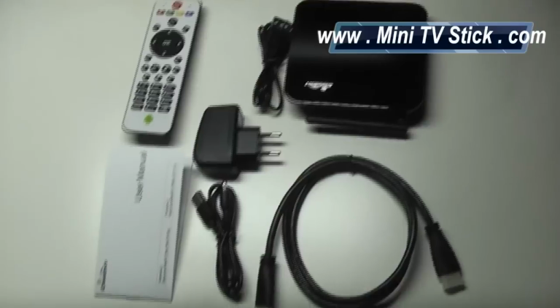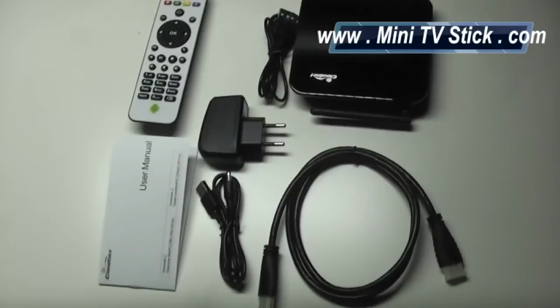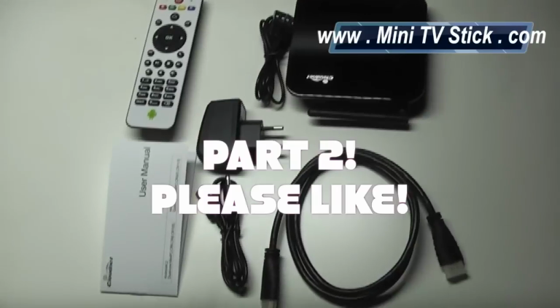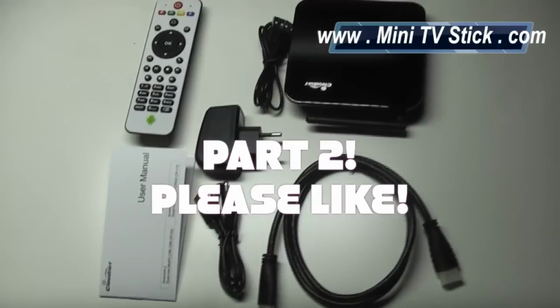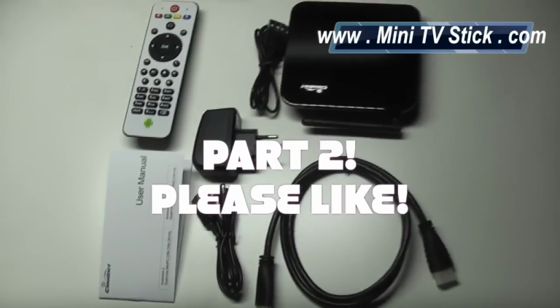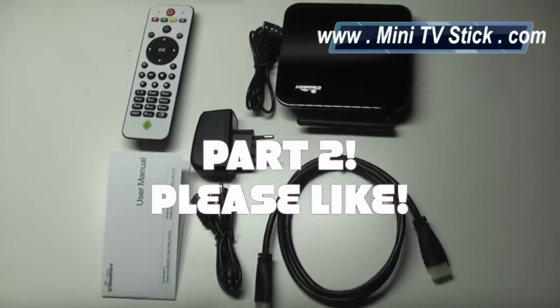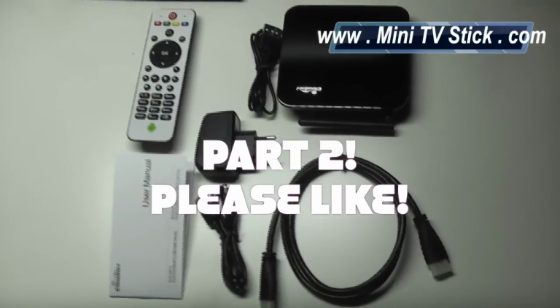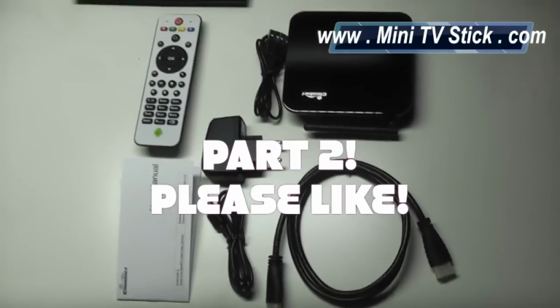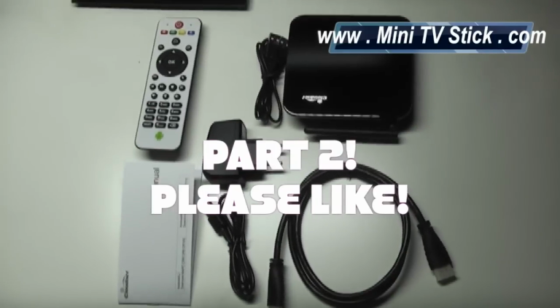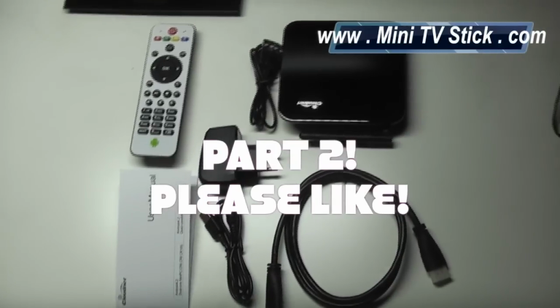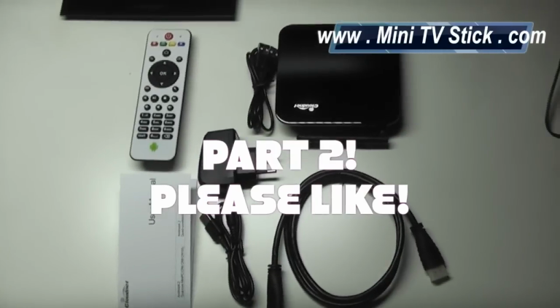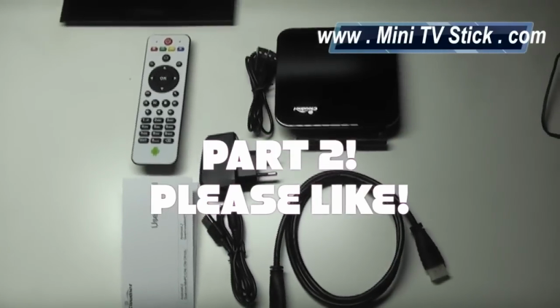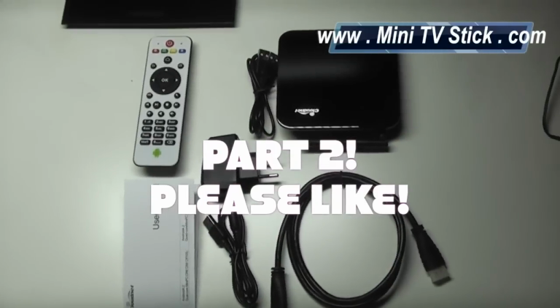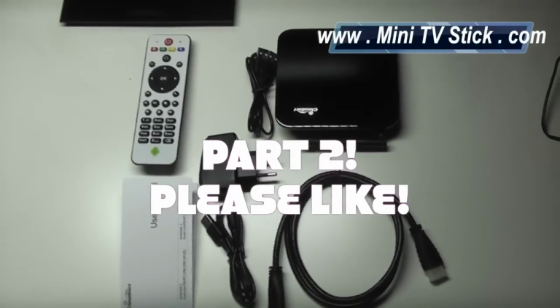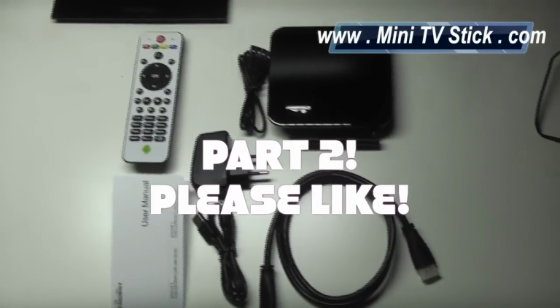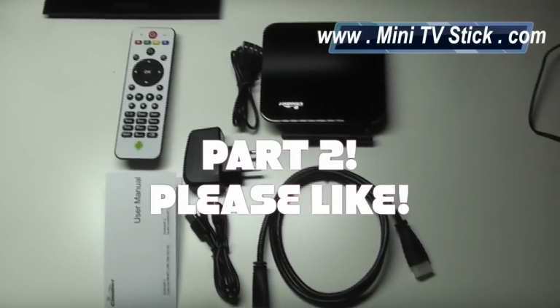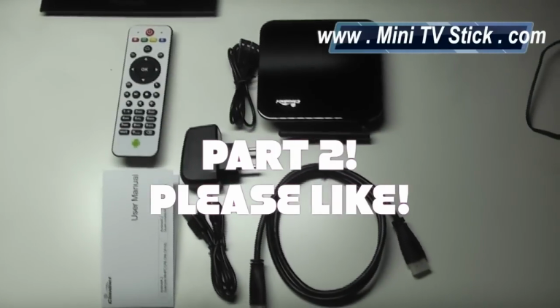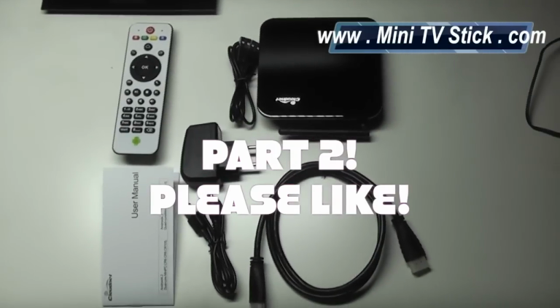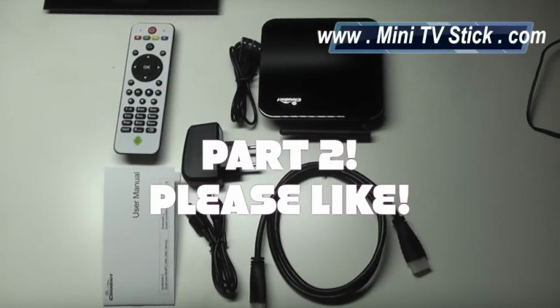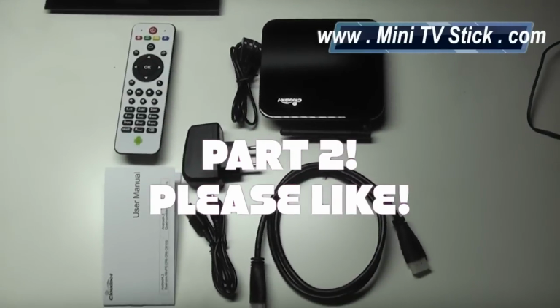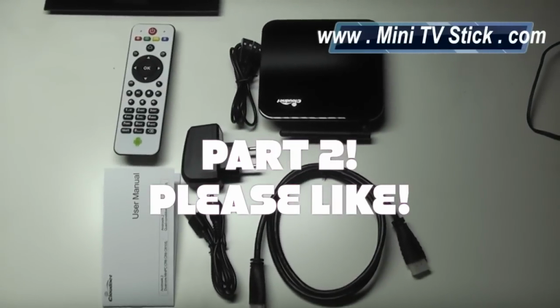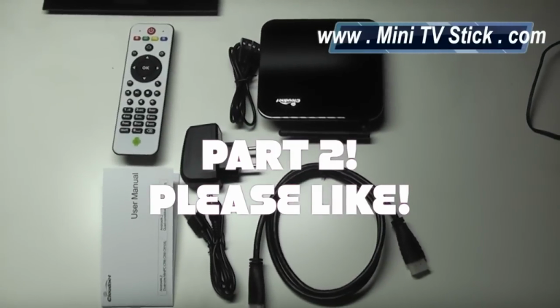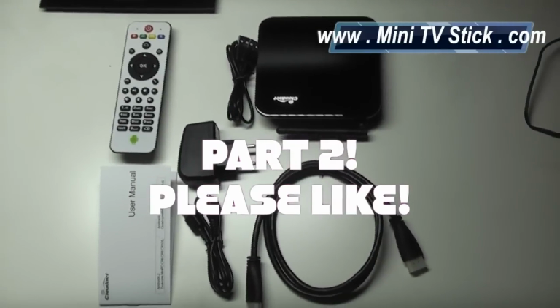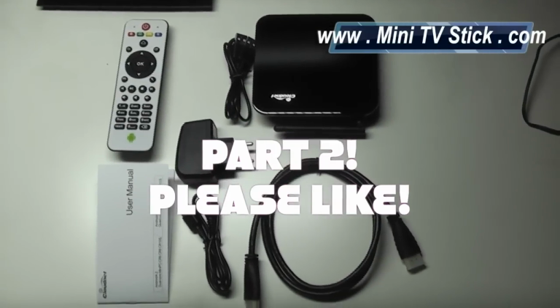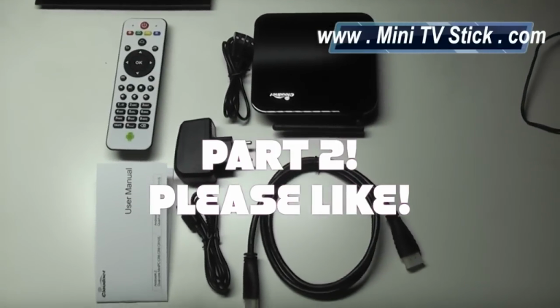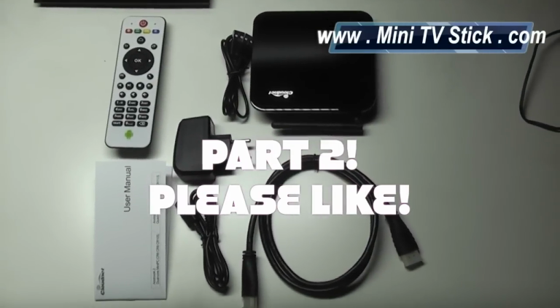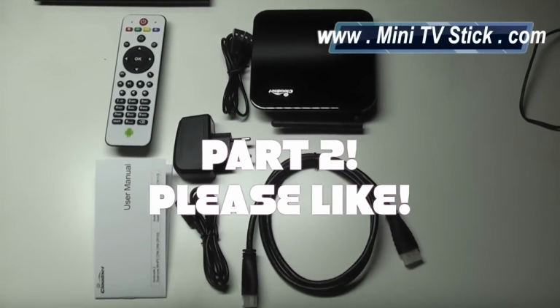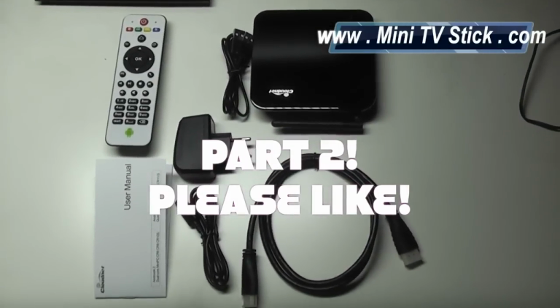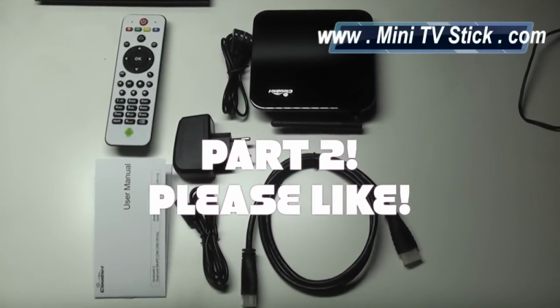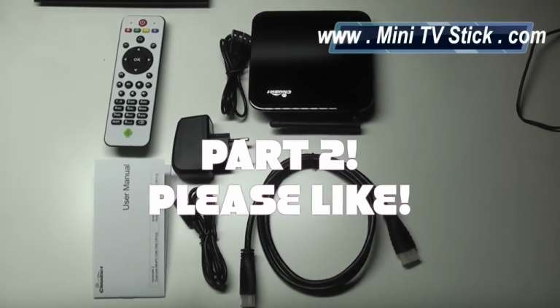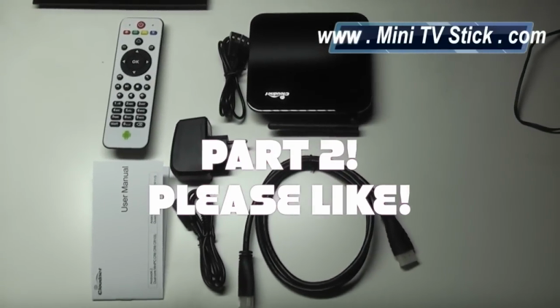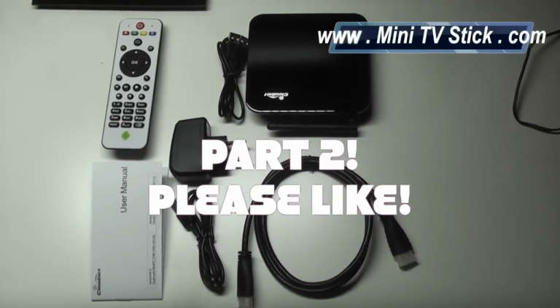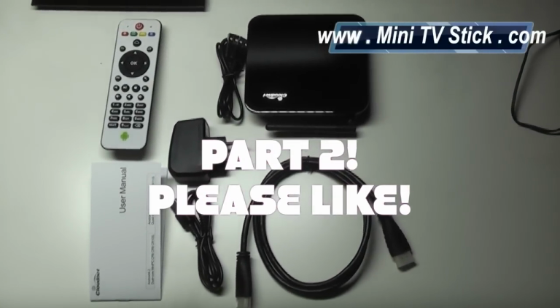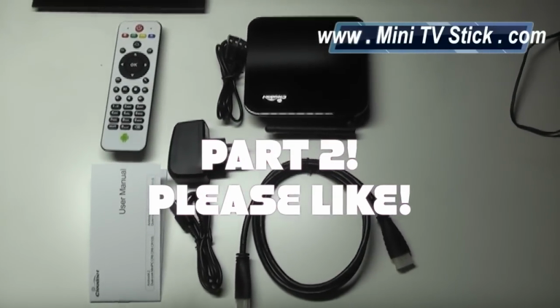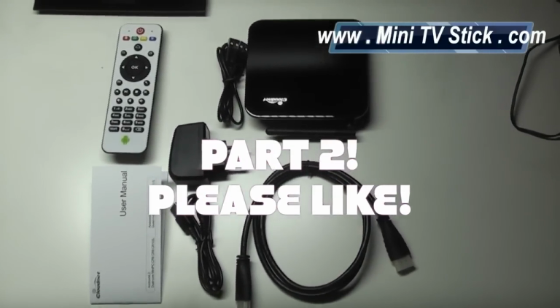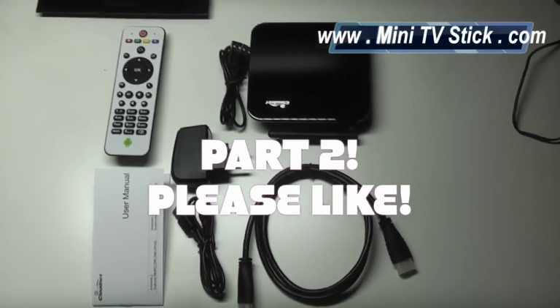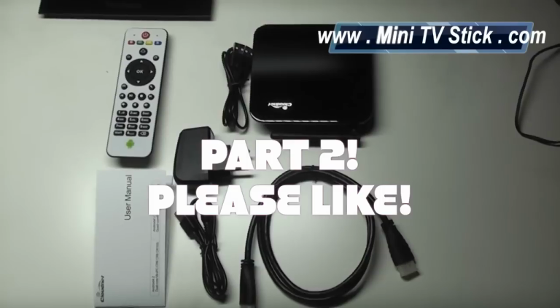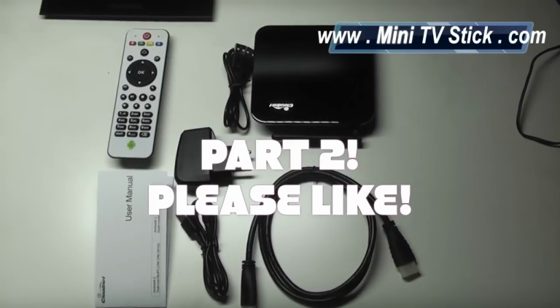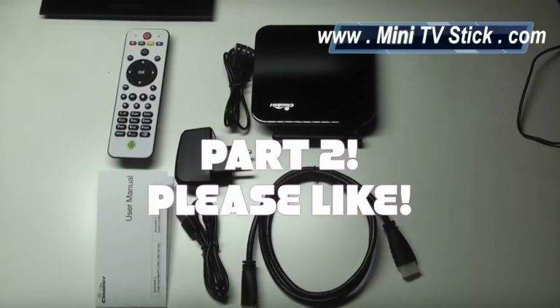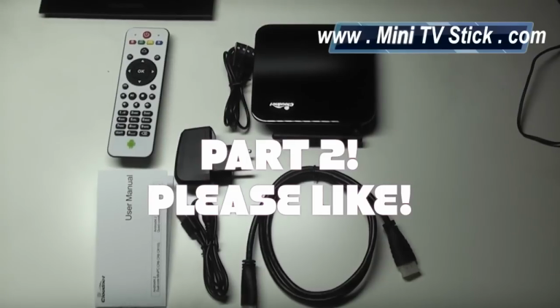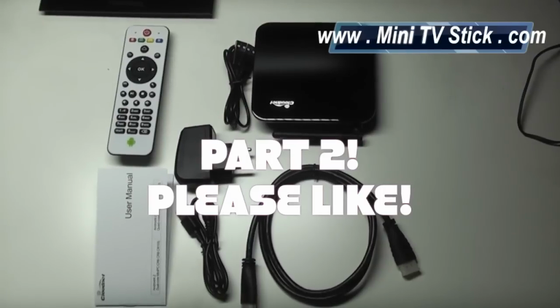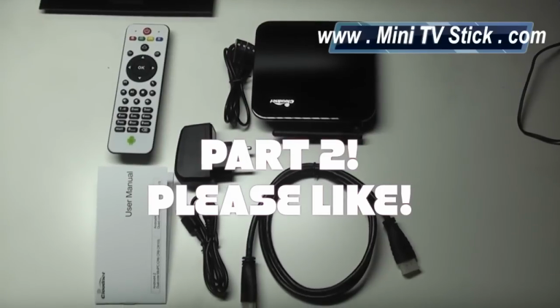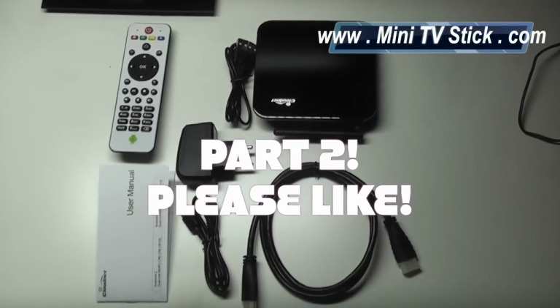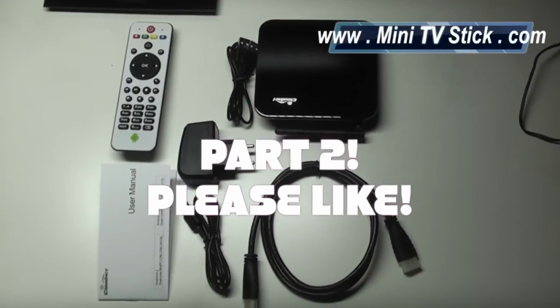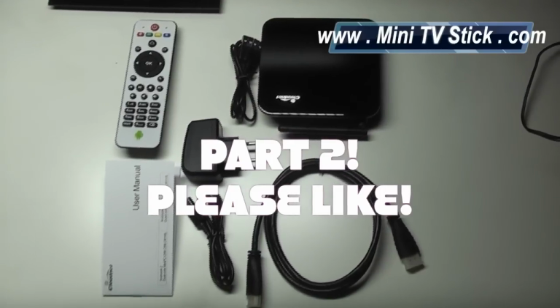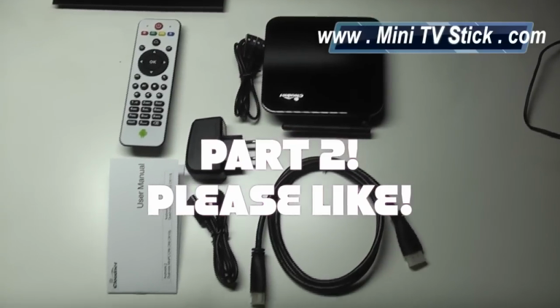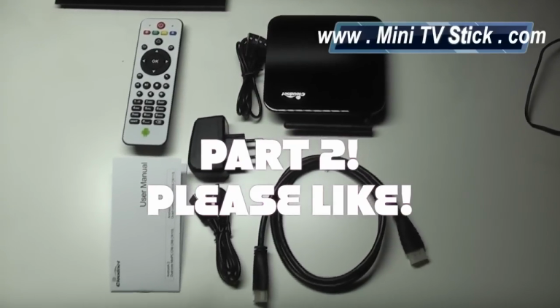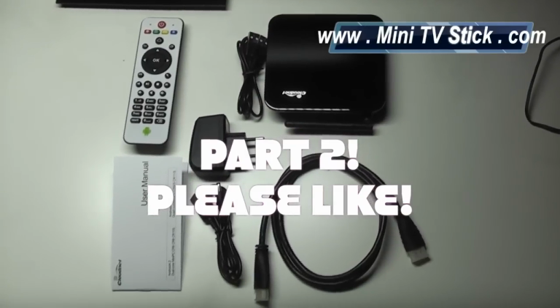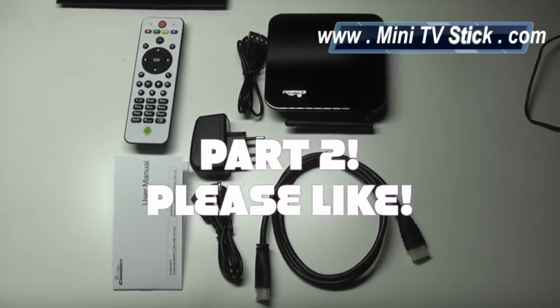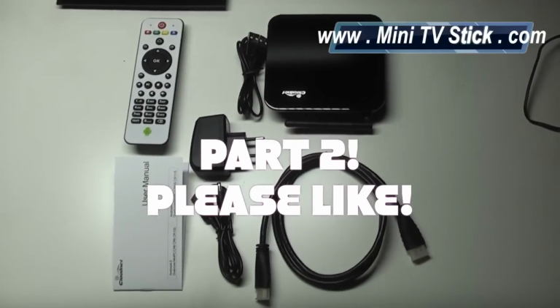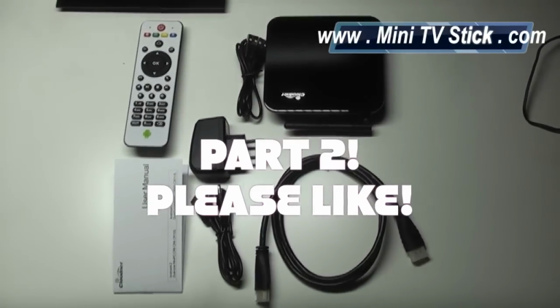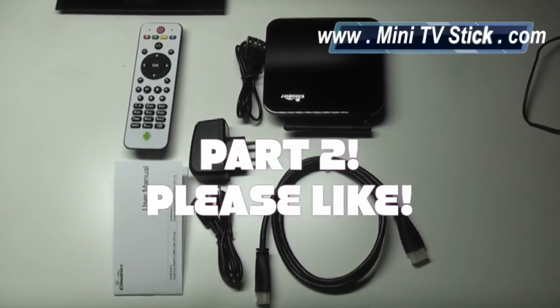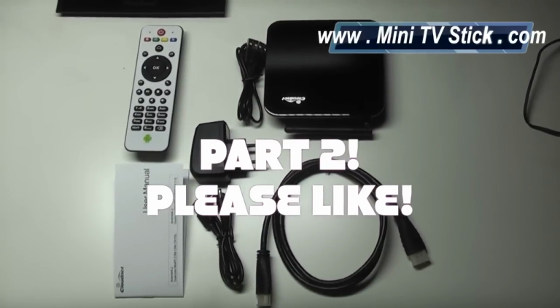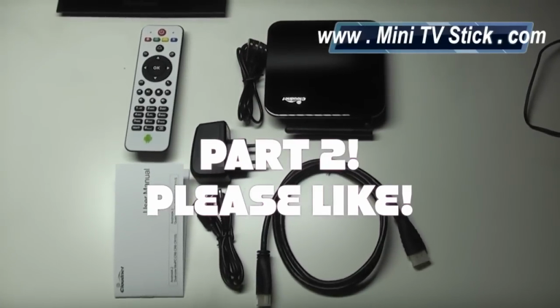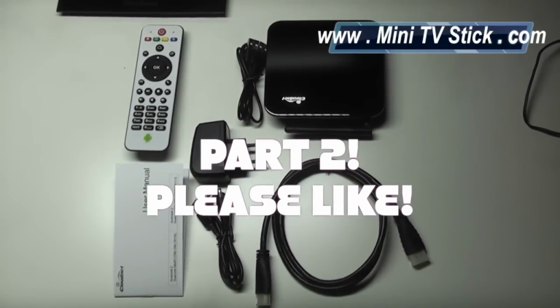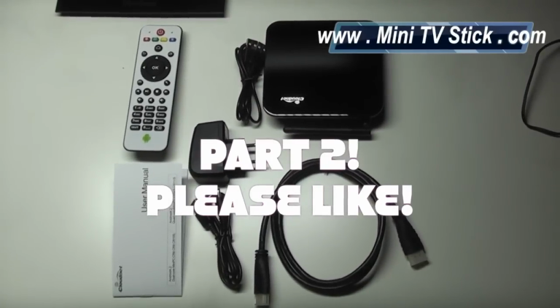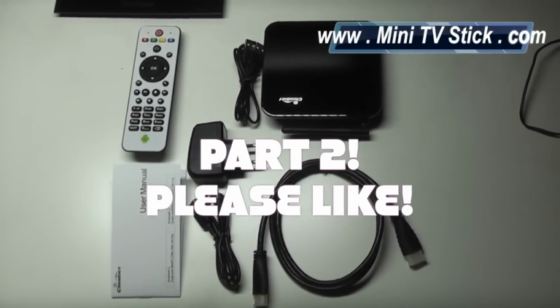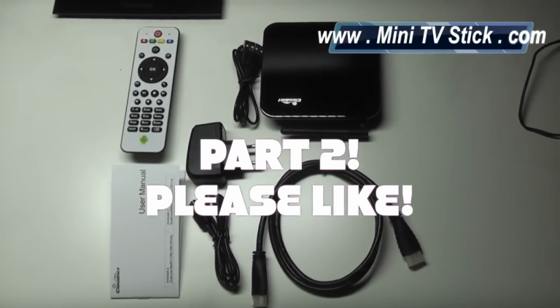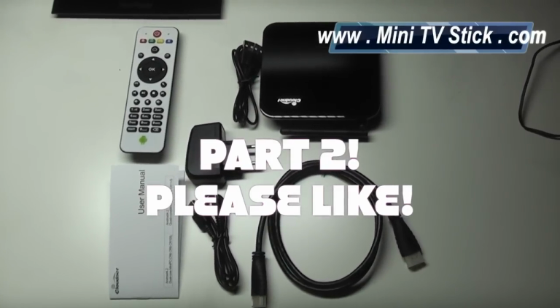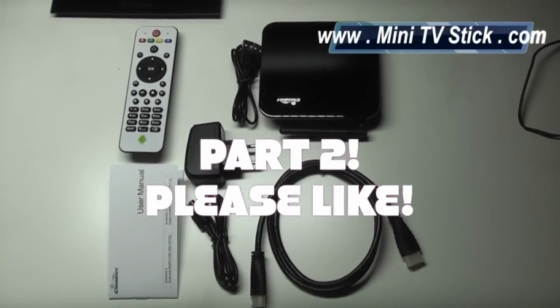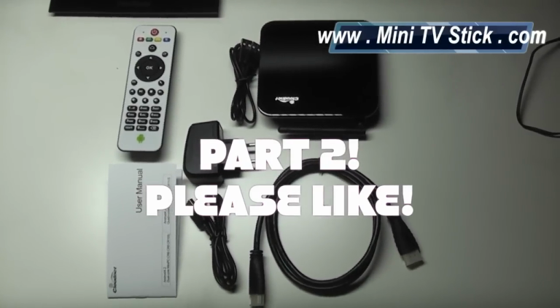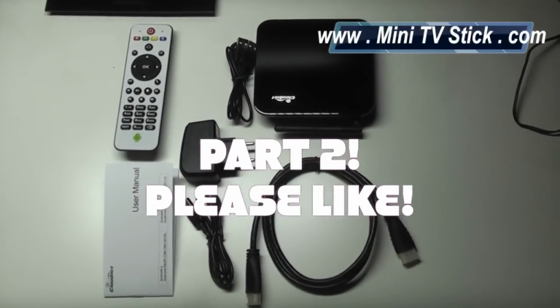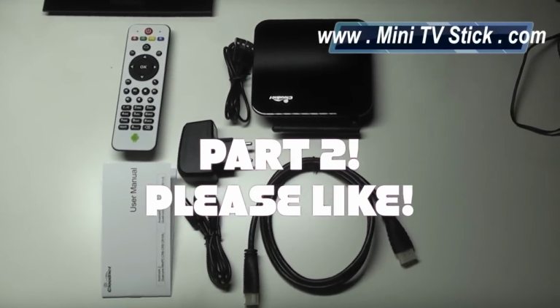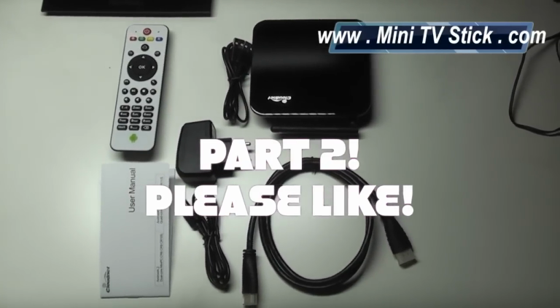Please do subscribe, like the video, or share it. This is part 2 of the CI11S review, just to cover a few things that I missed in part 1.